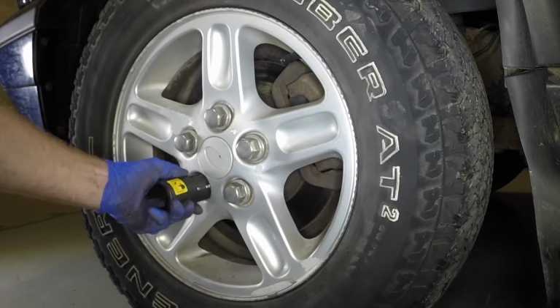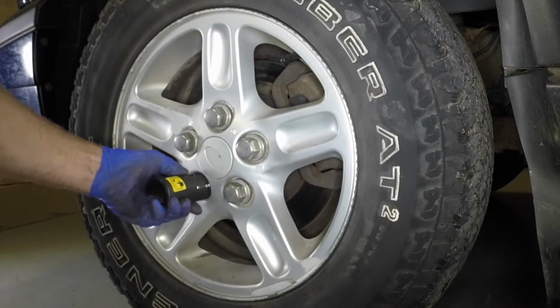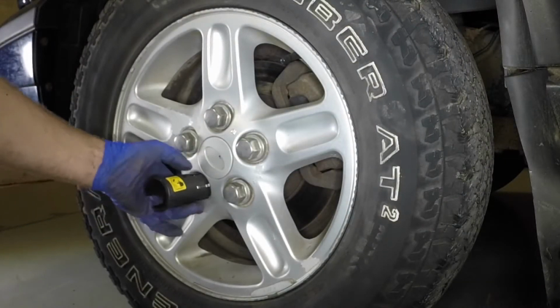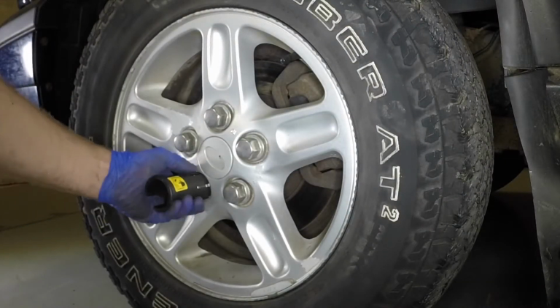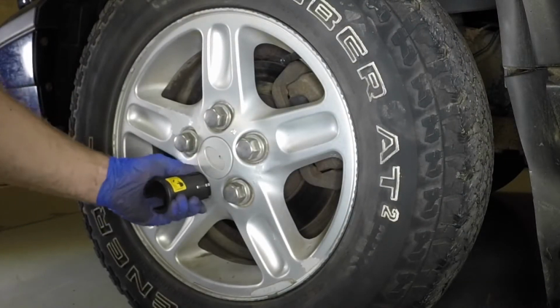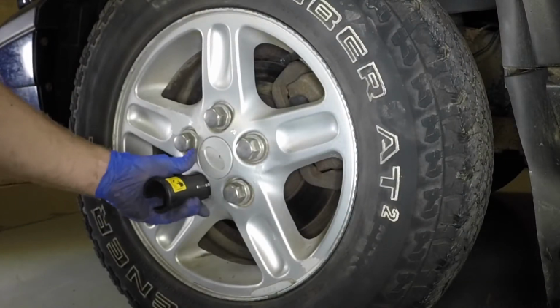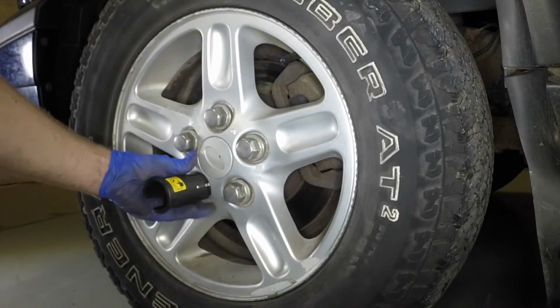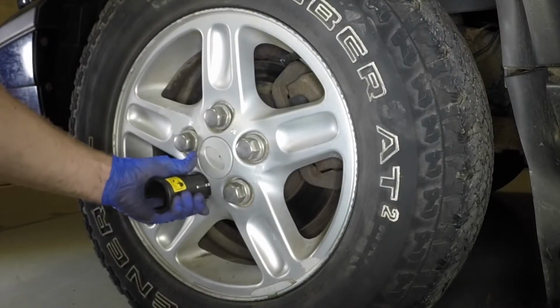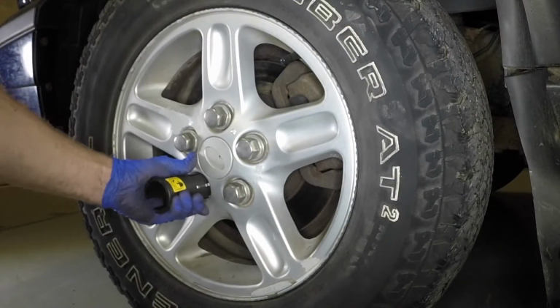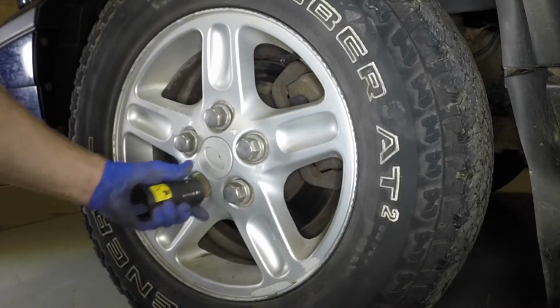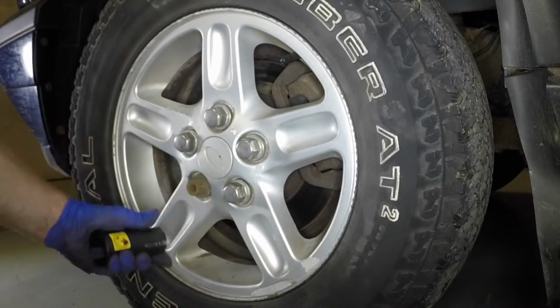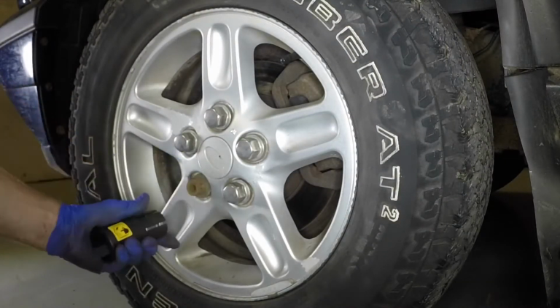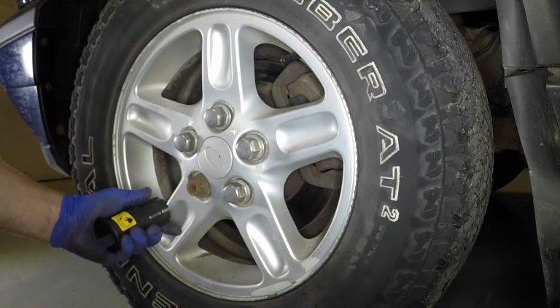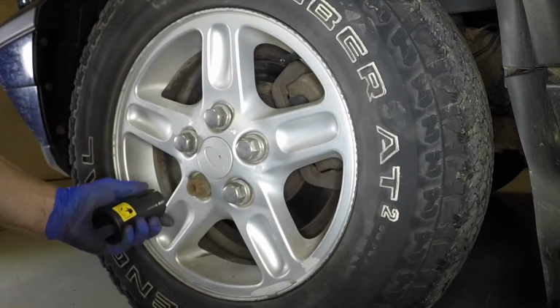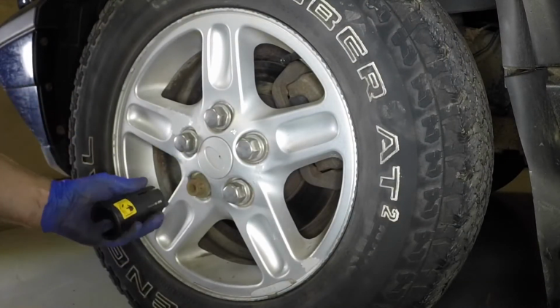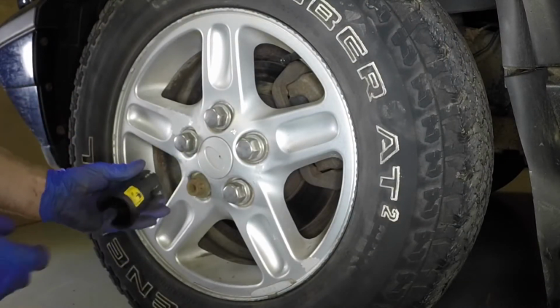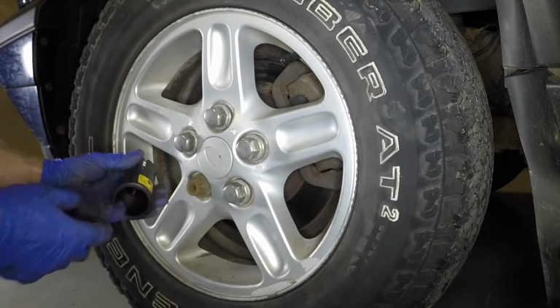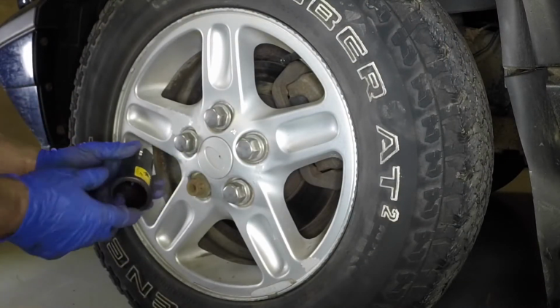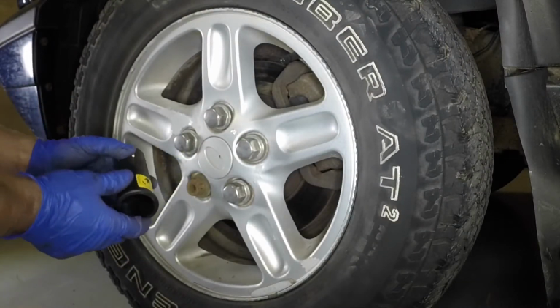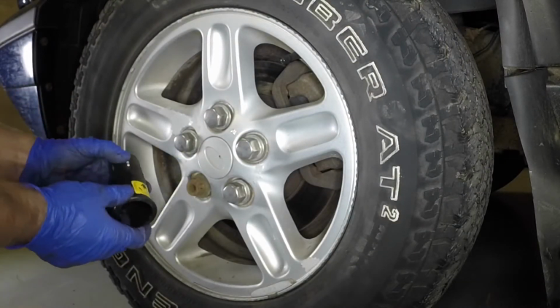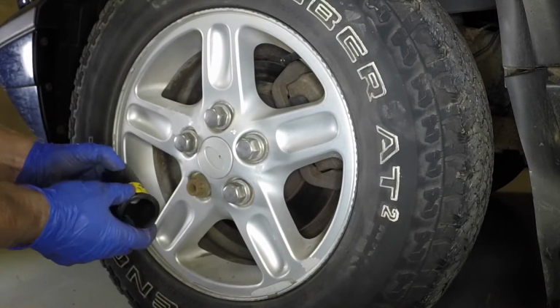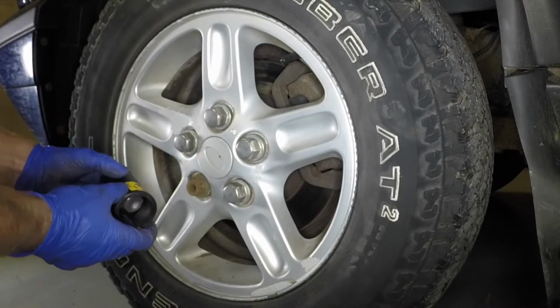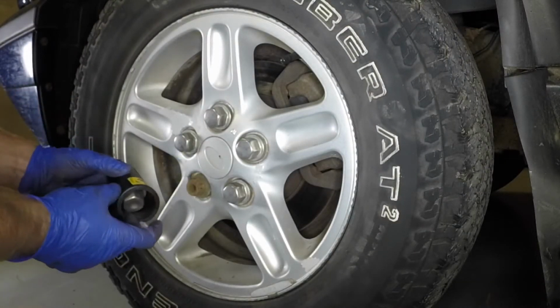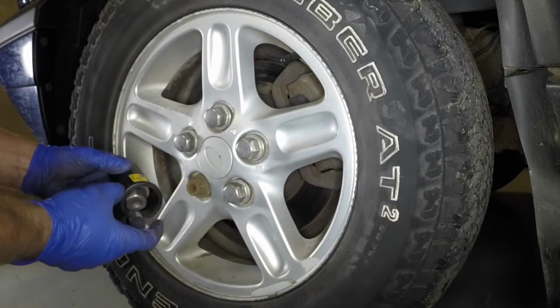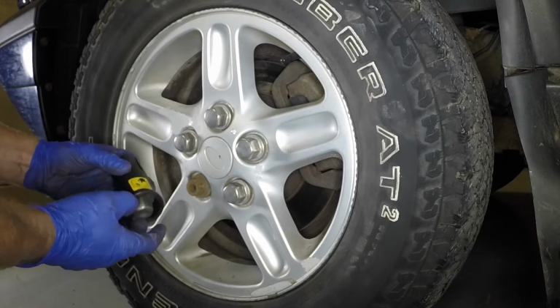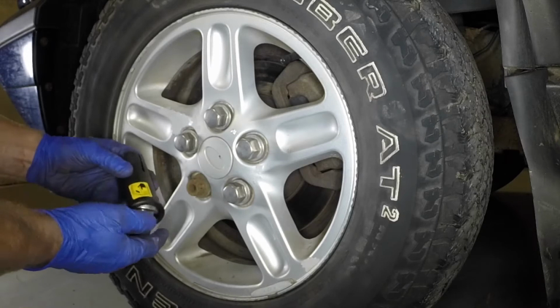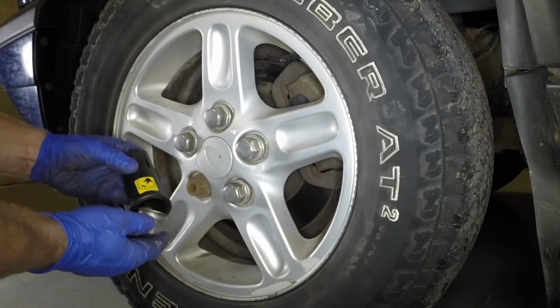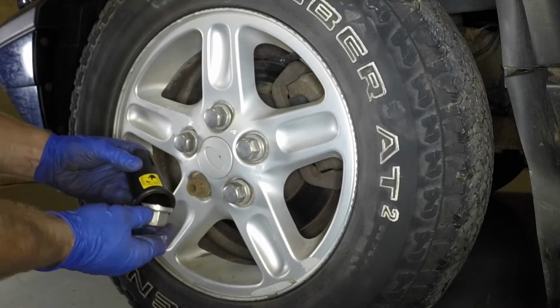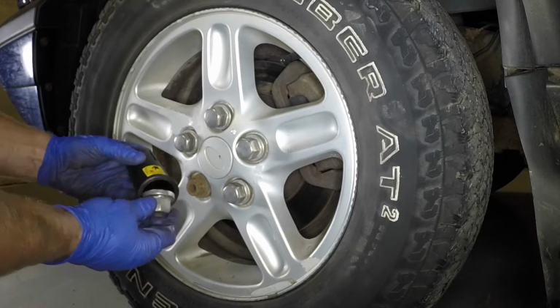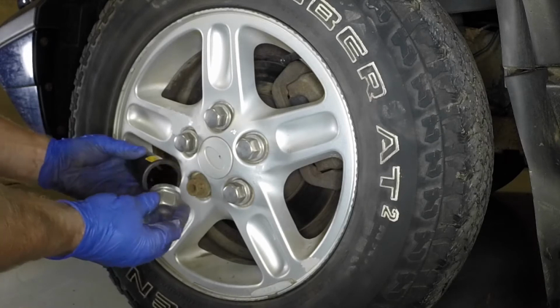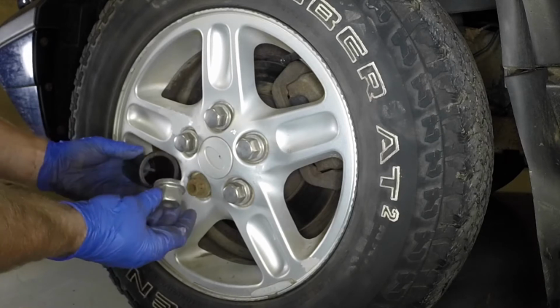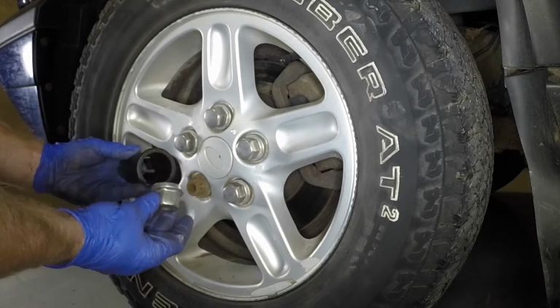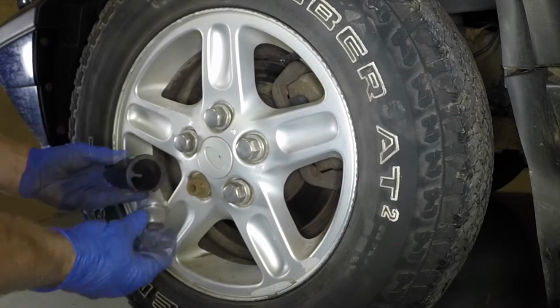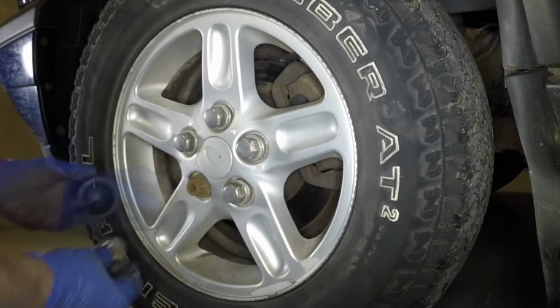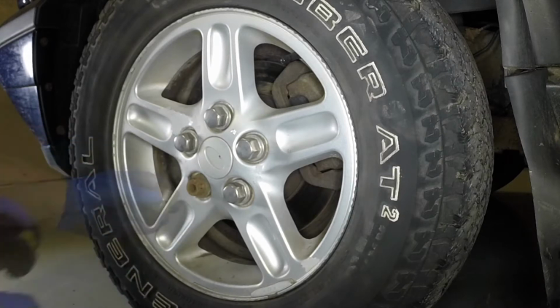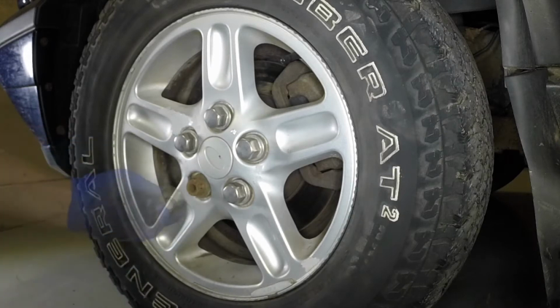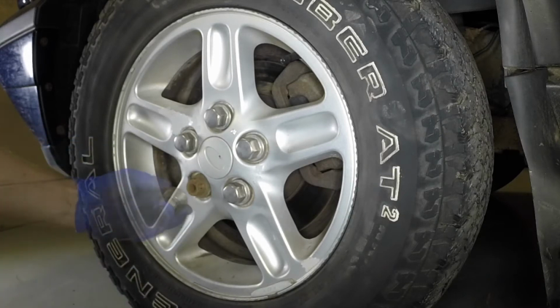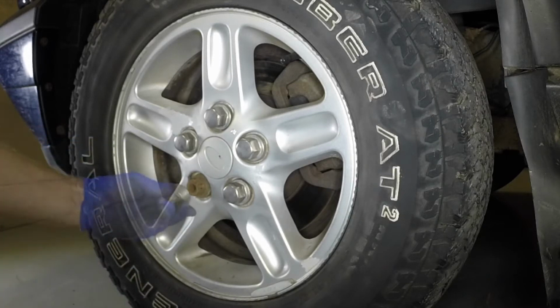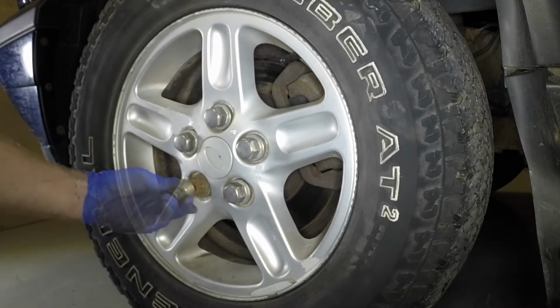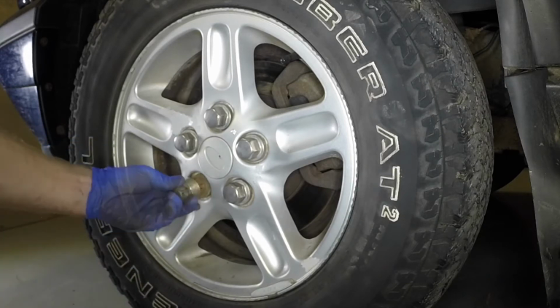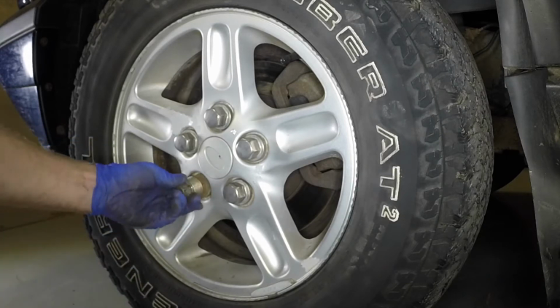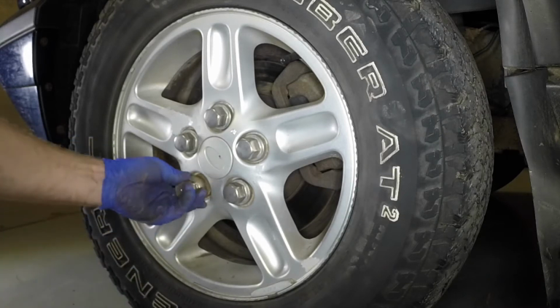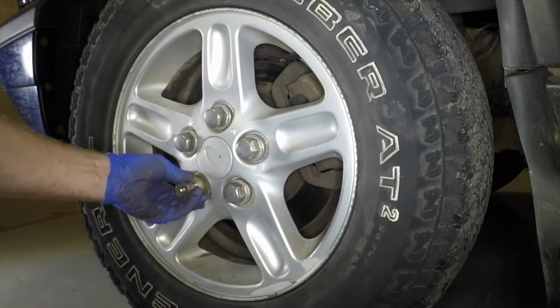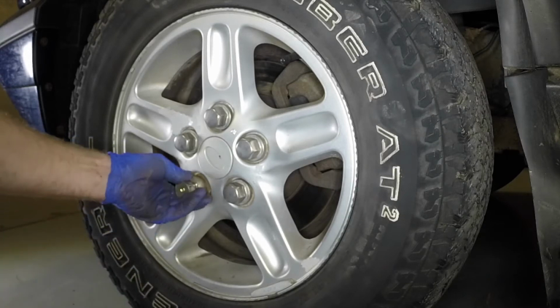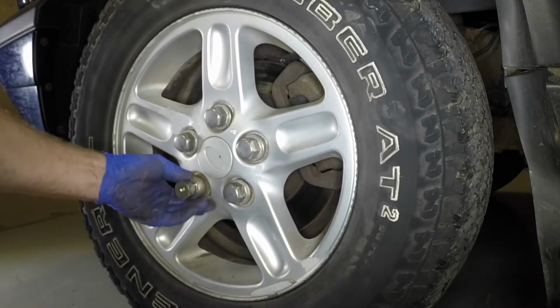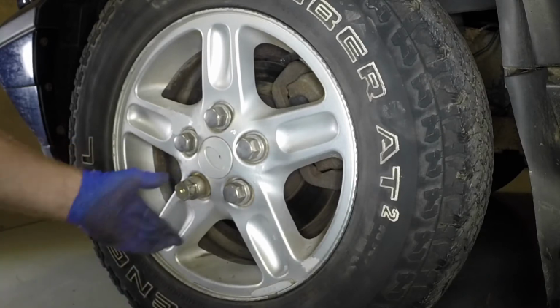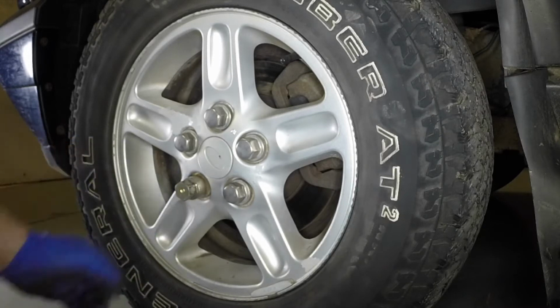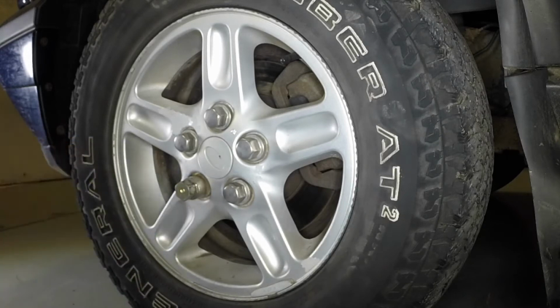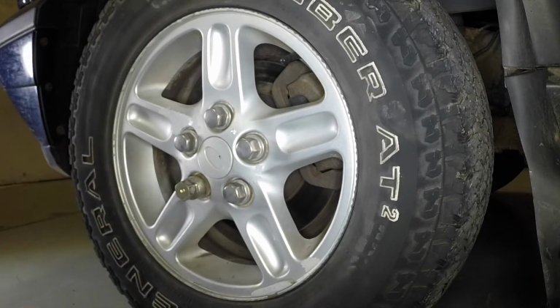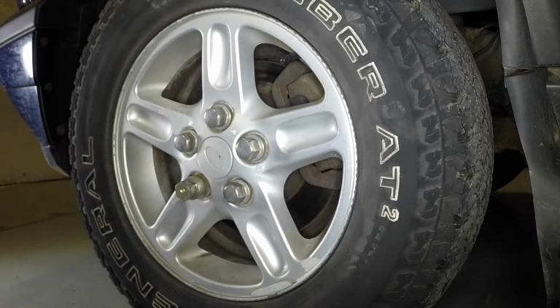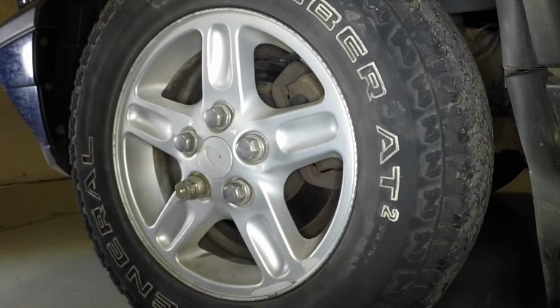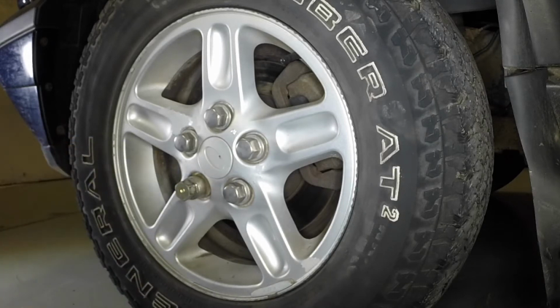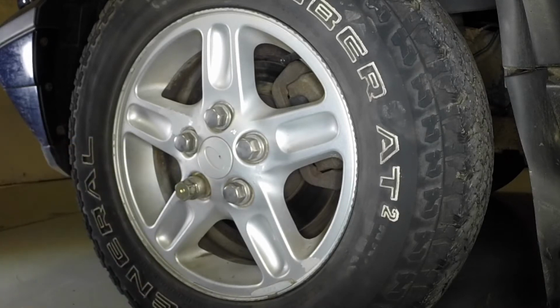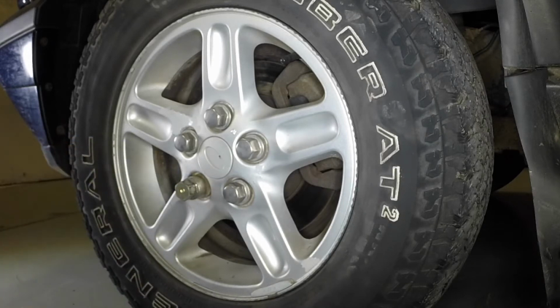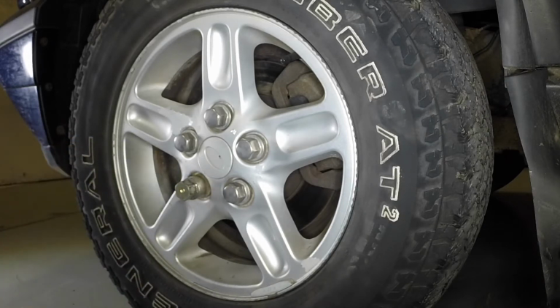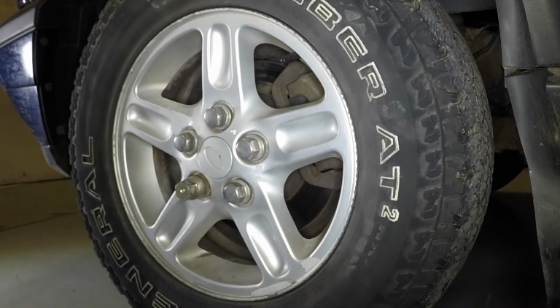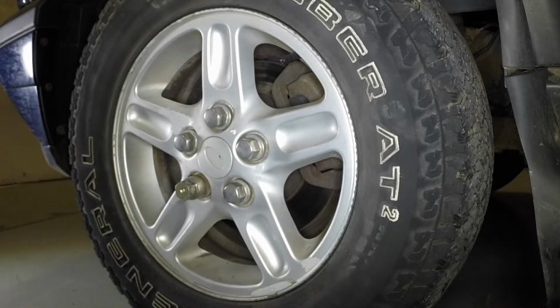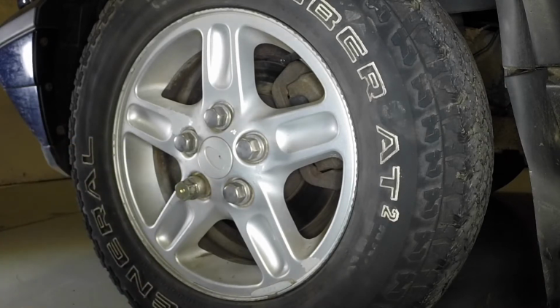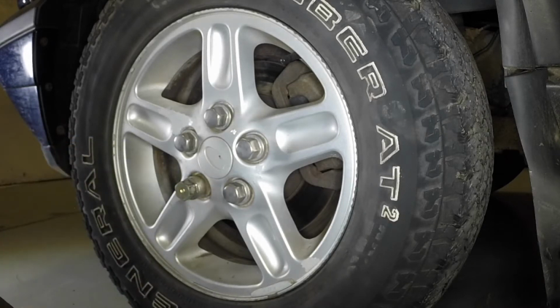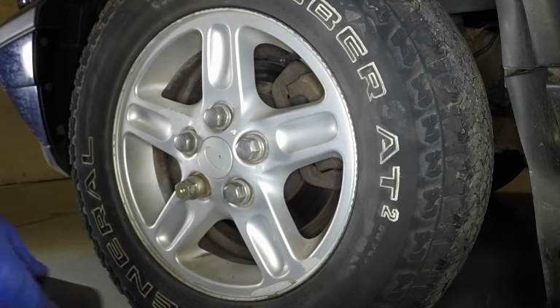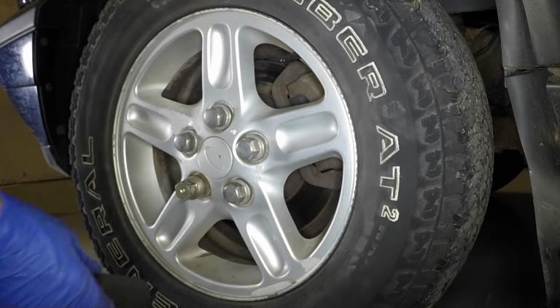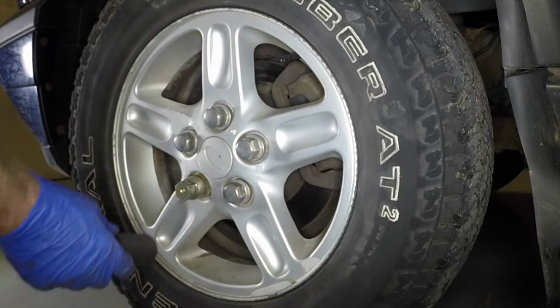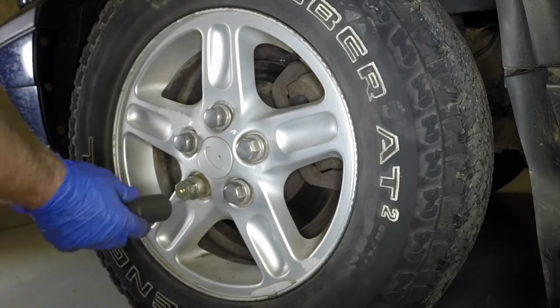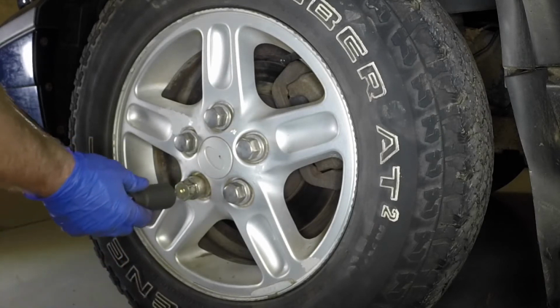Using the tool provided in the vehicle tool kit, pull the anti-theft wheel nut cover from place.